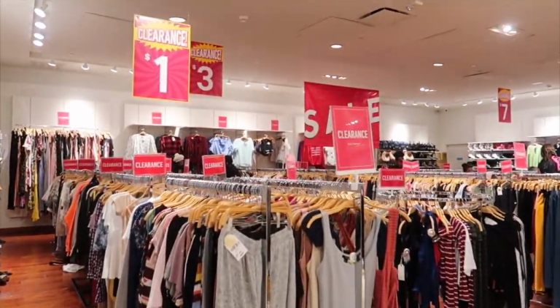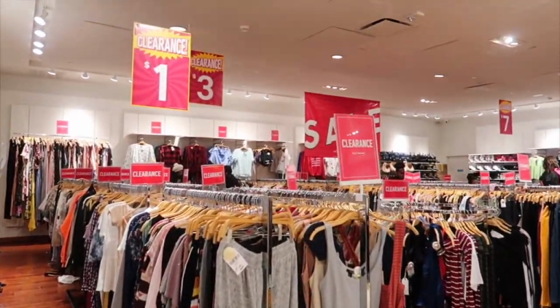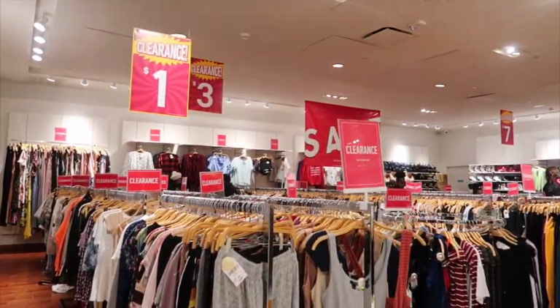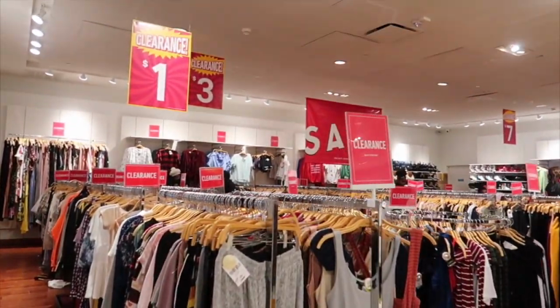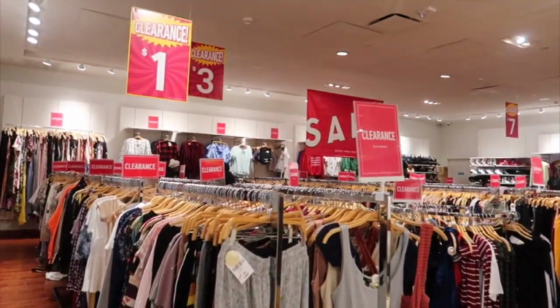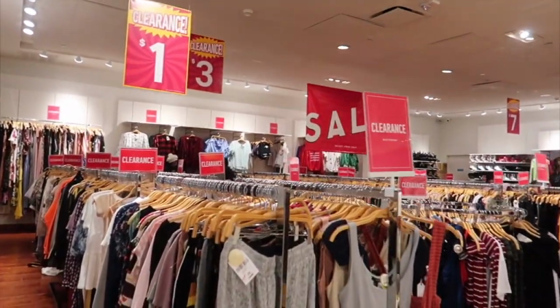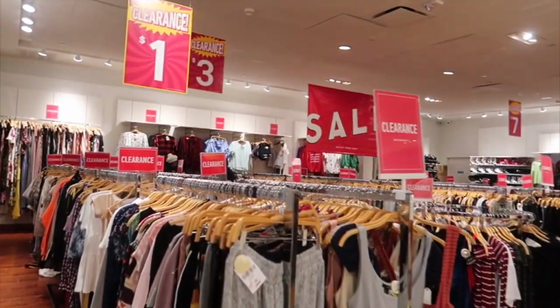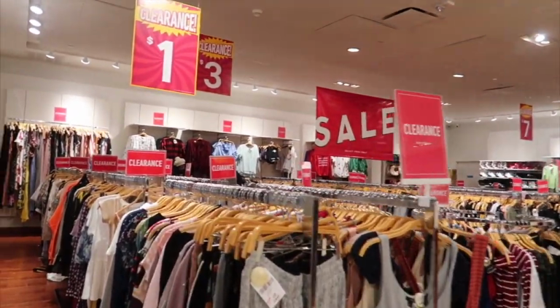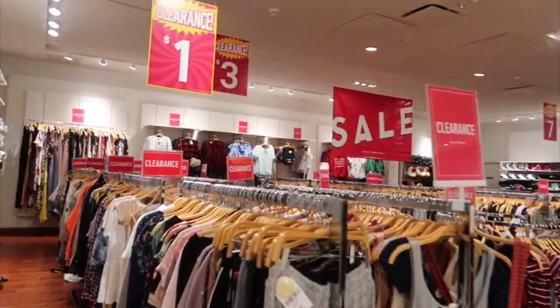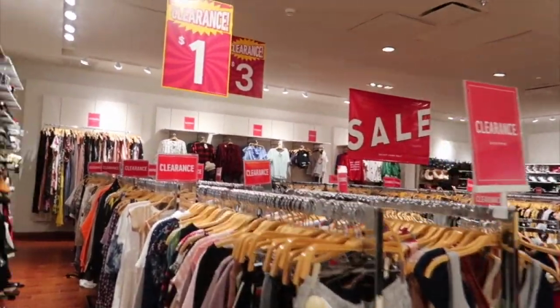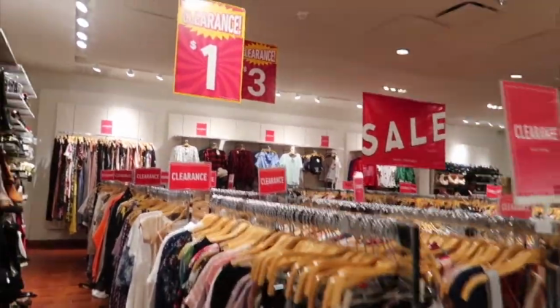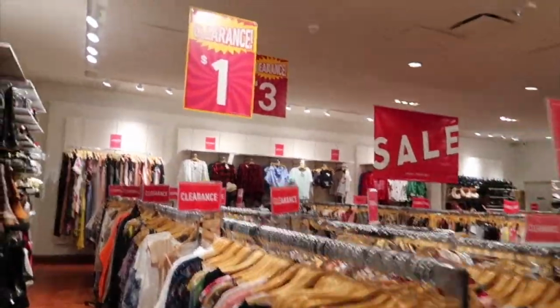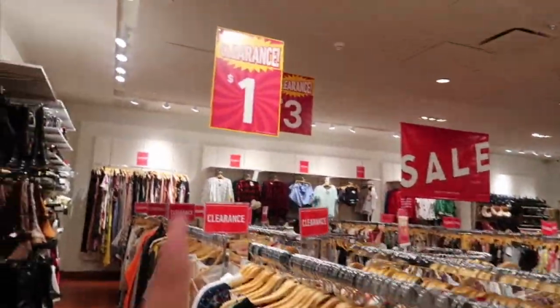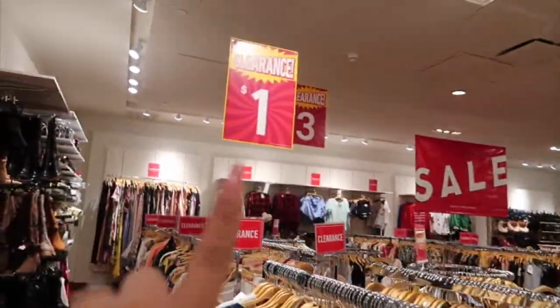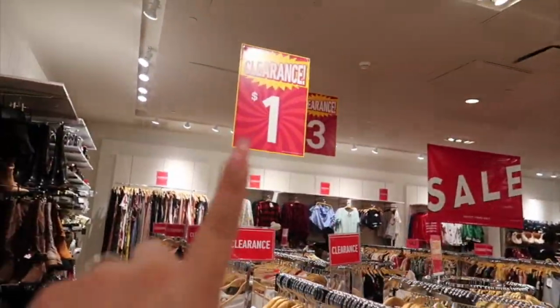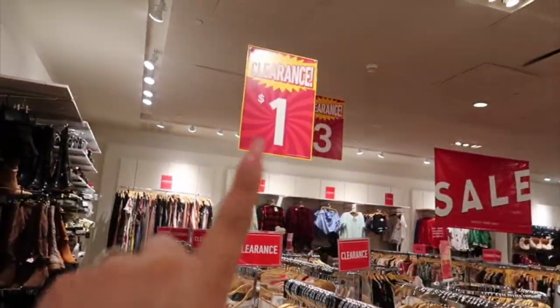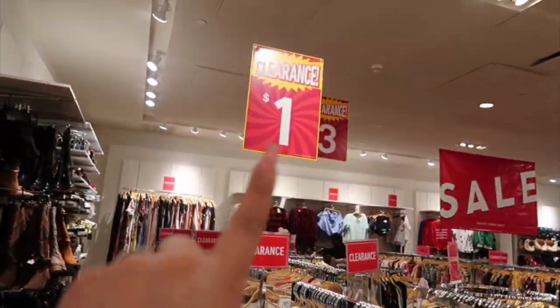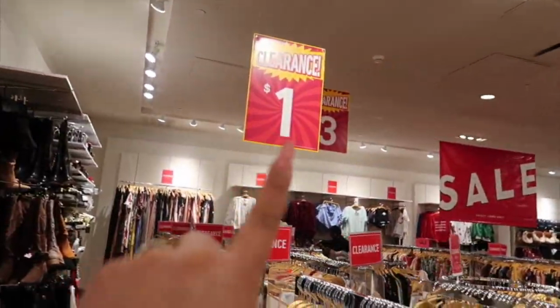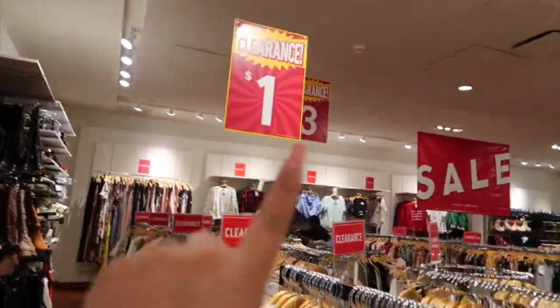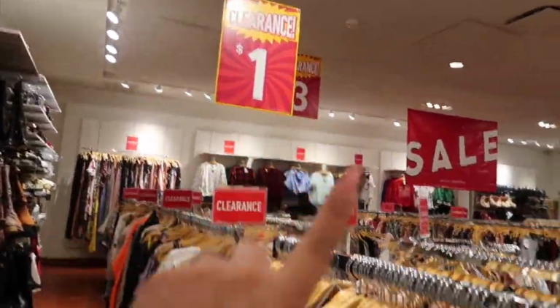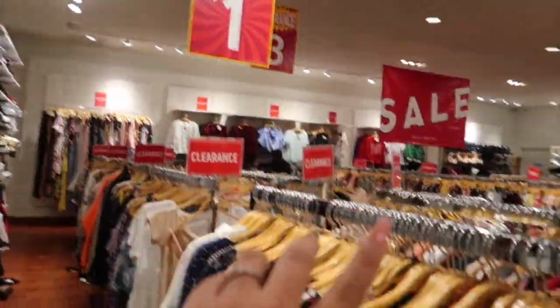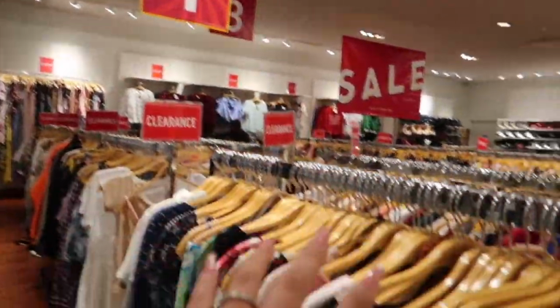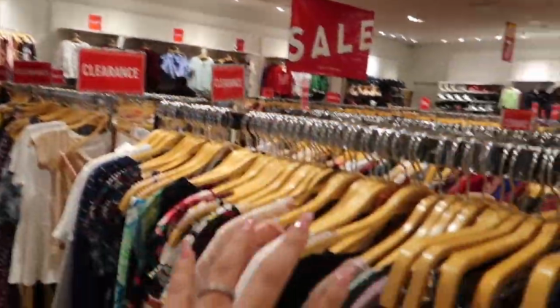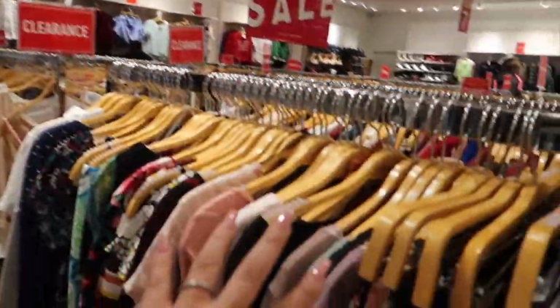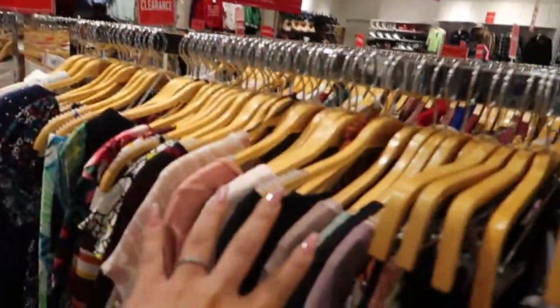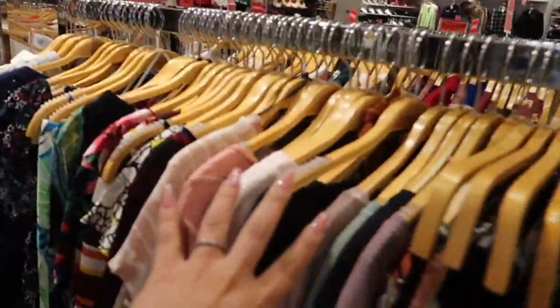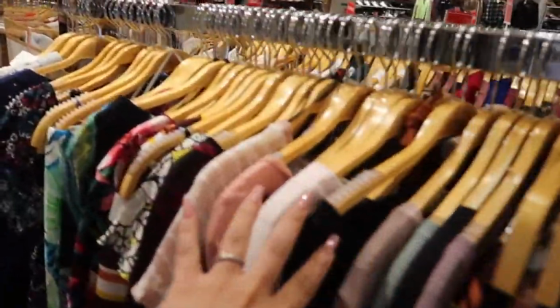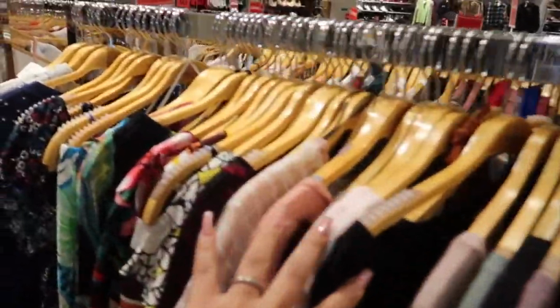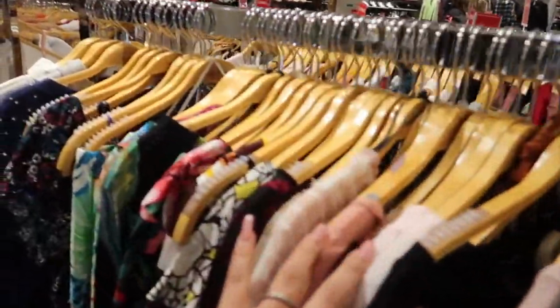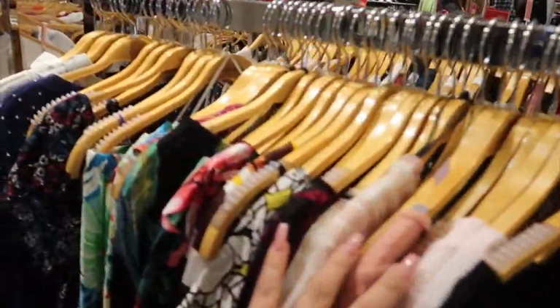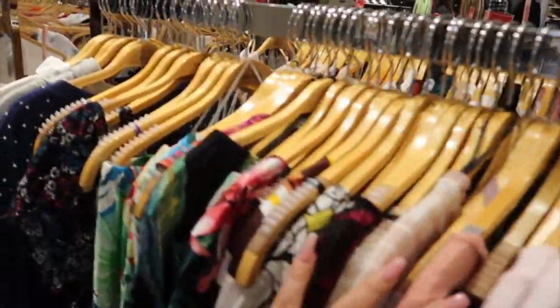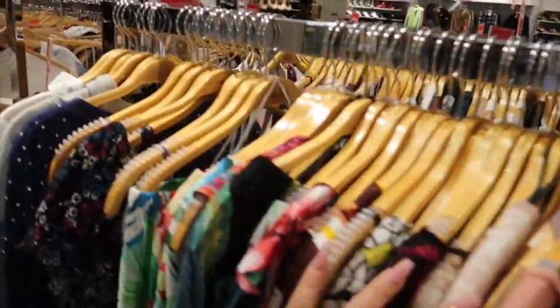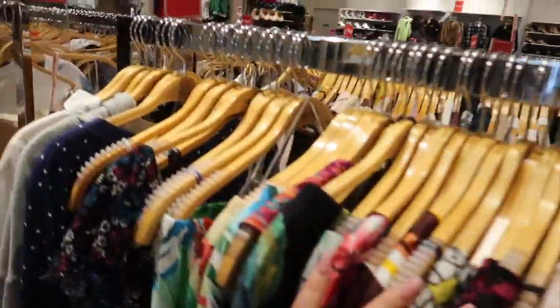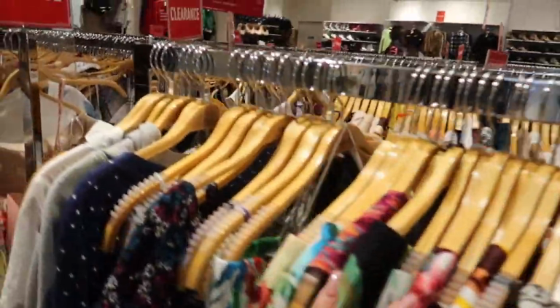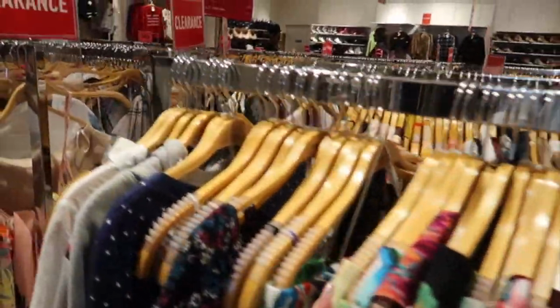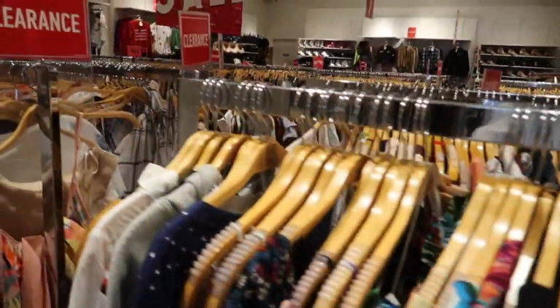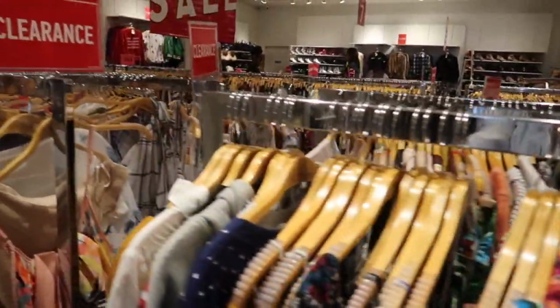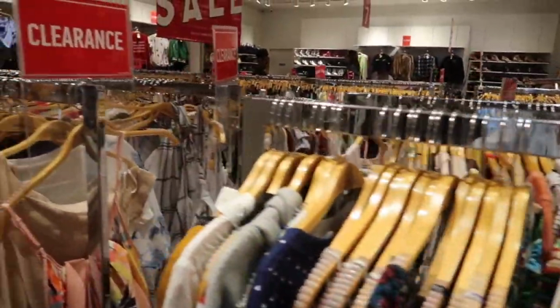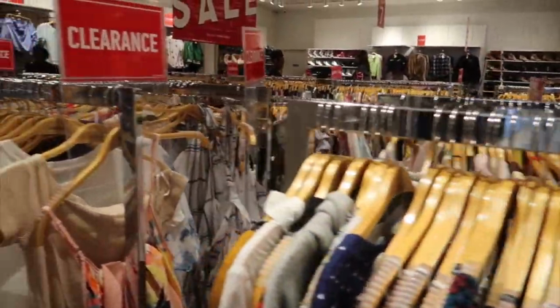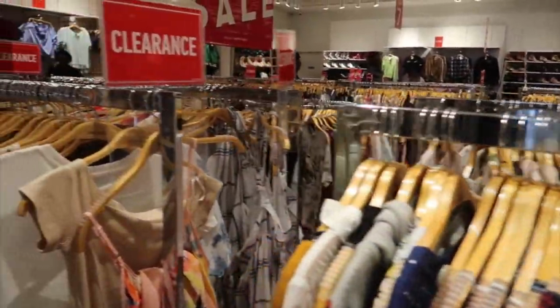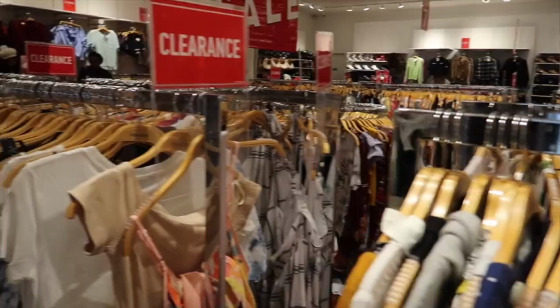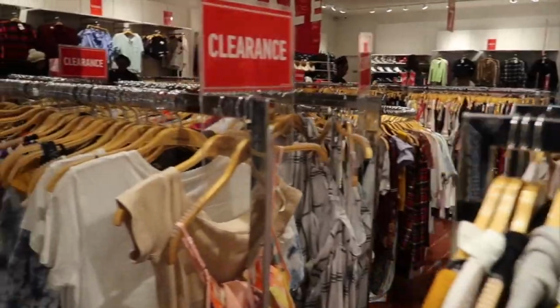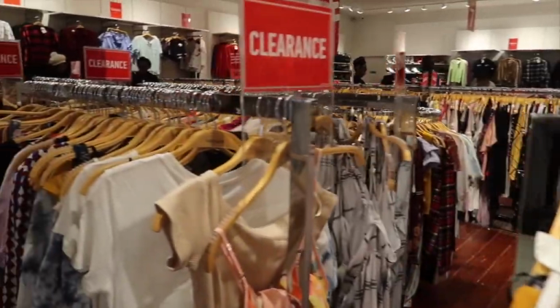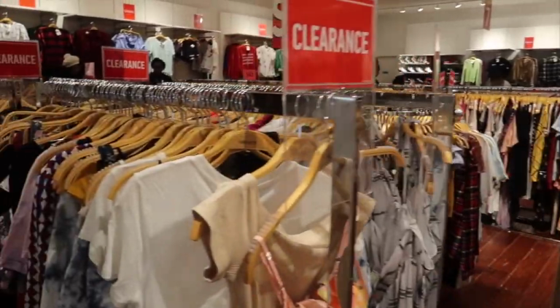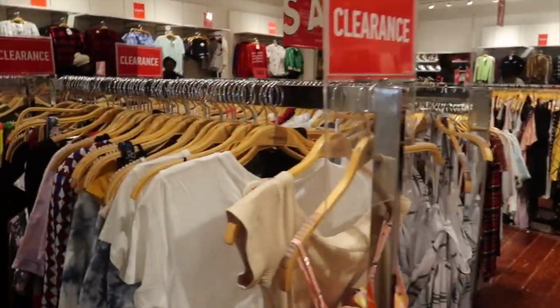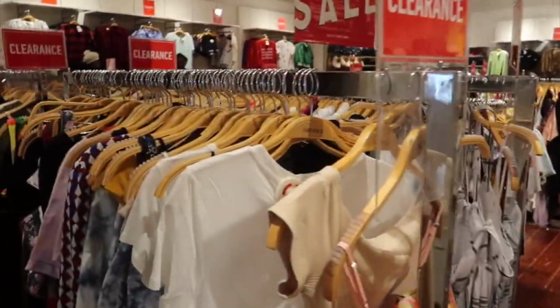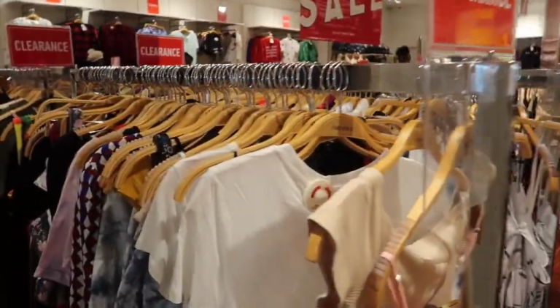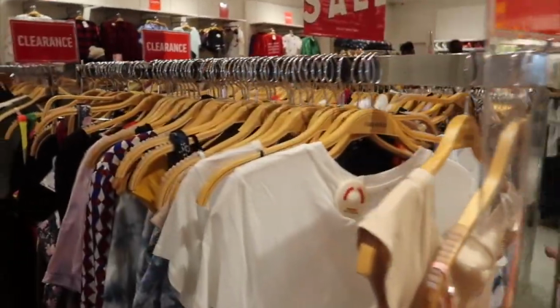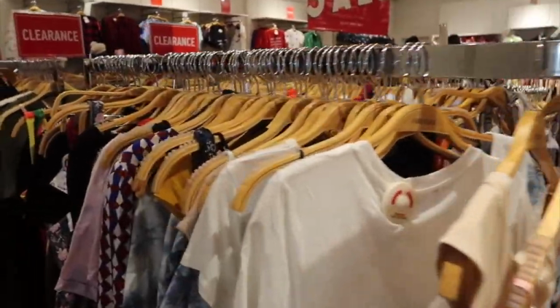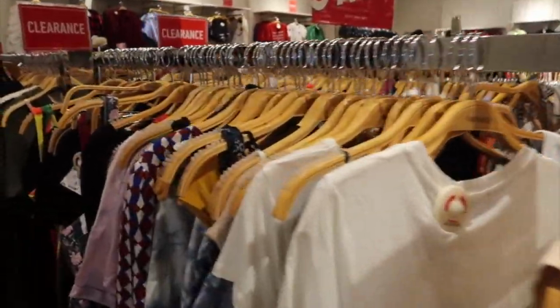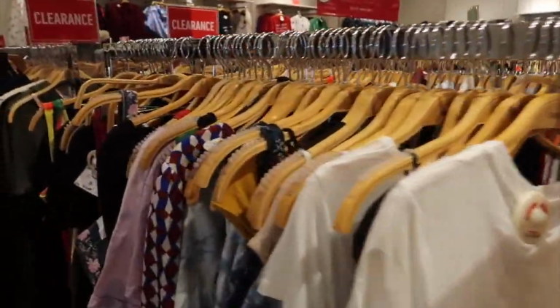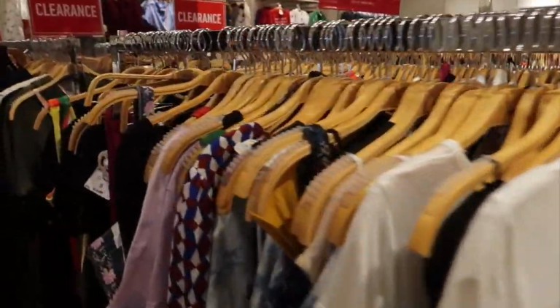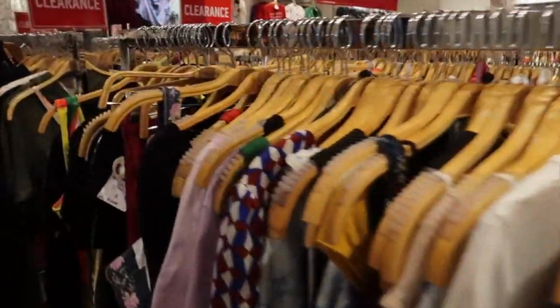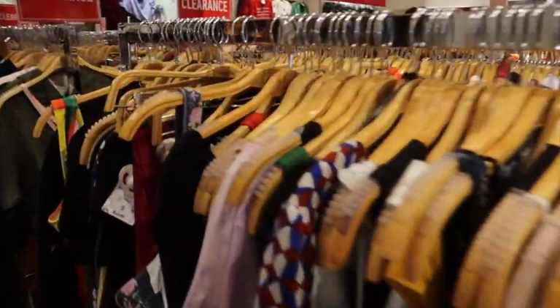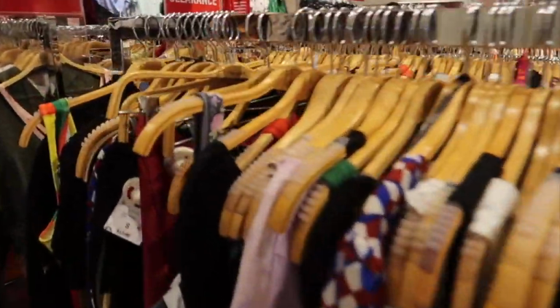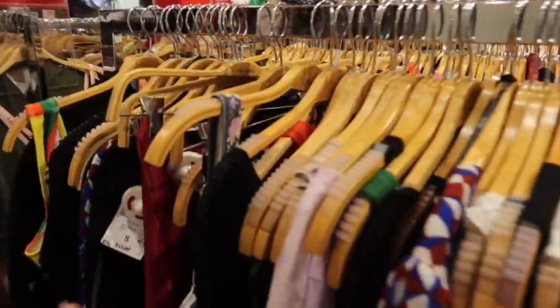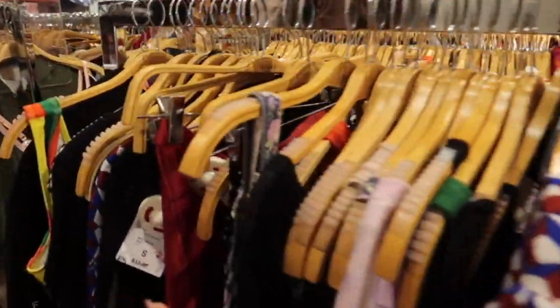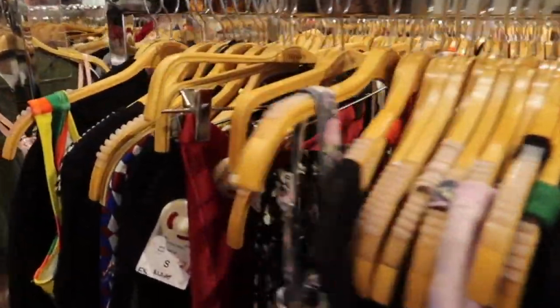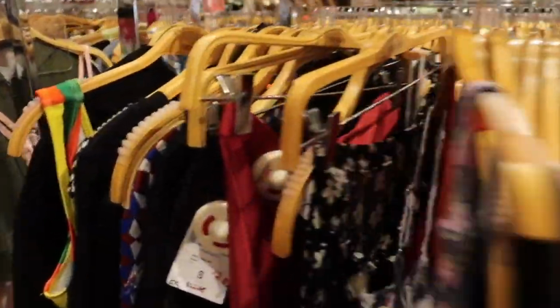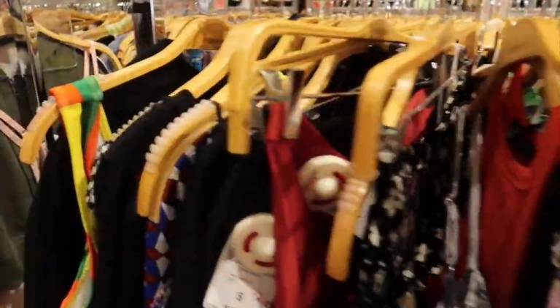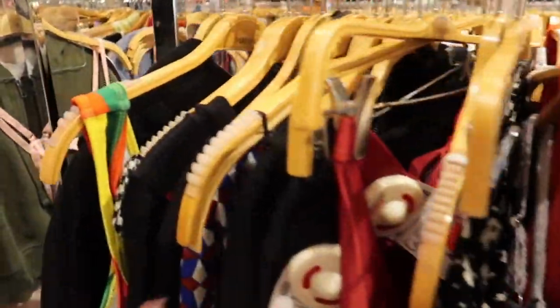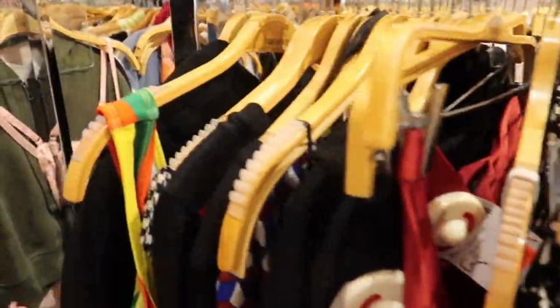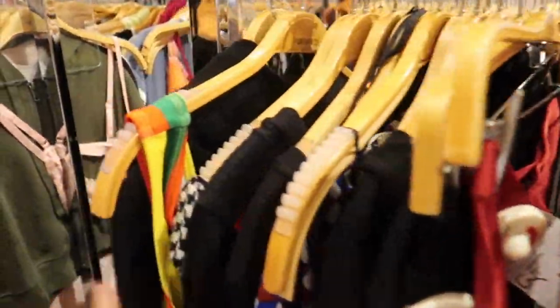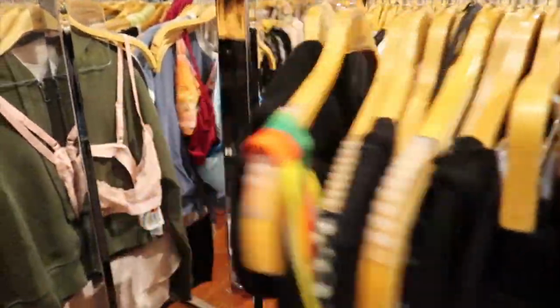Jackpot, look at all this. They even have a $1 section. All of this is on clearance. Oh my god, I'm so excited.